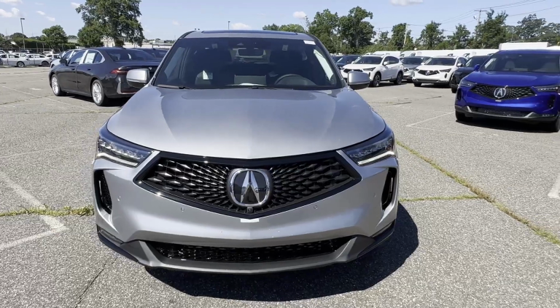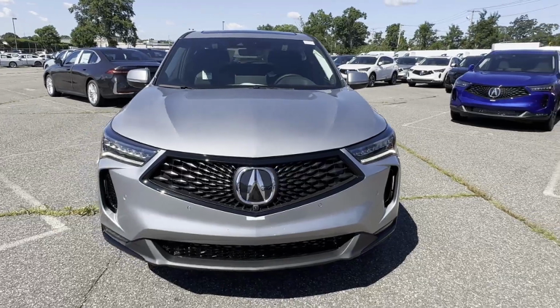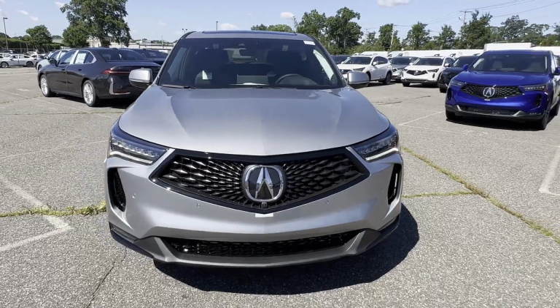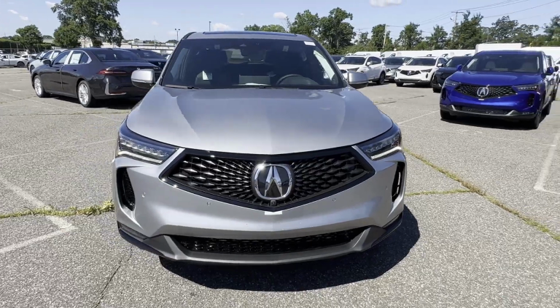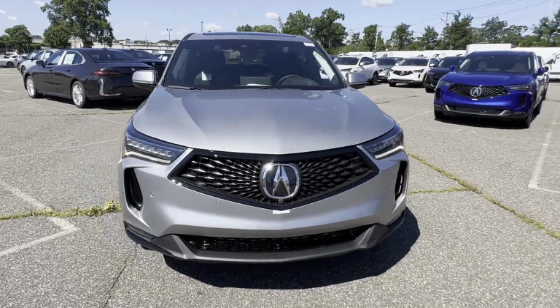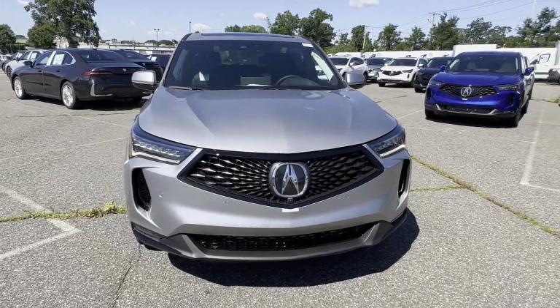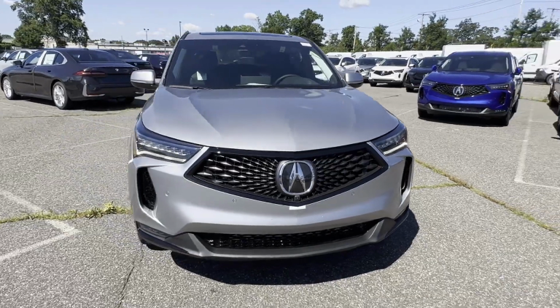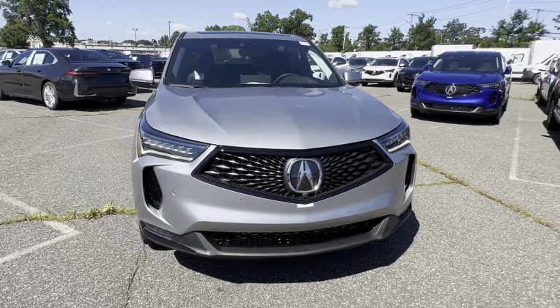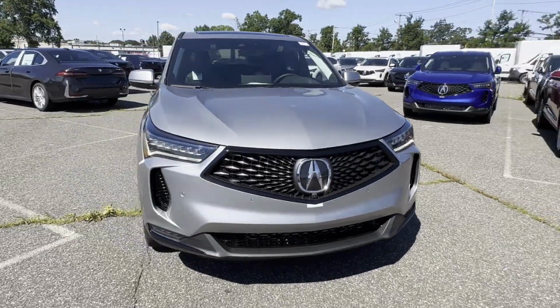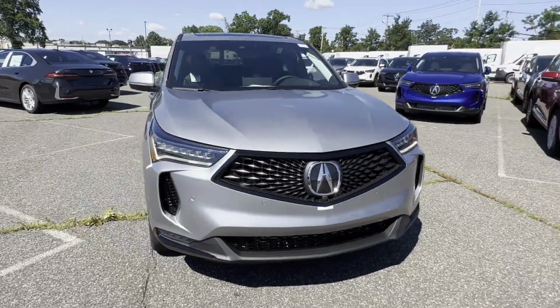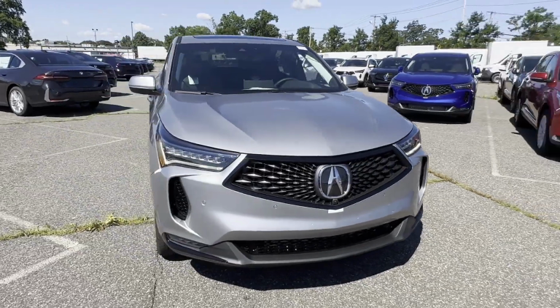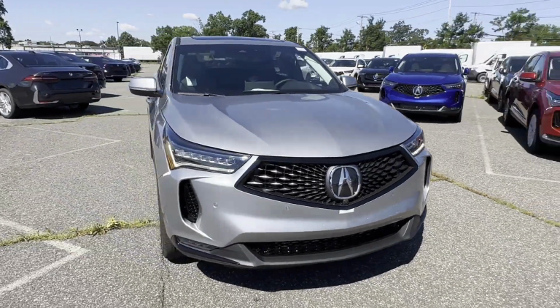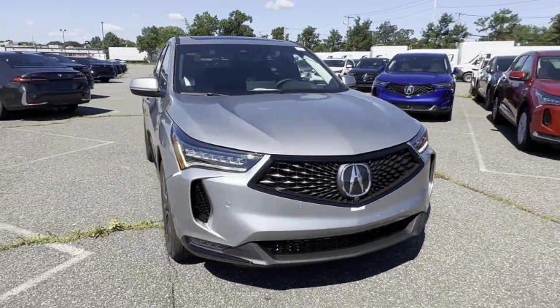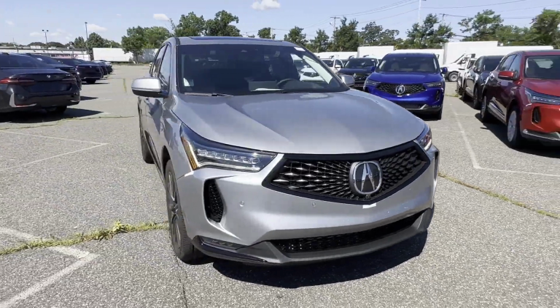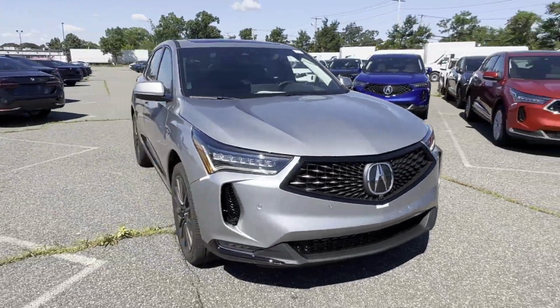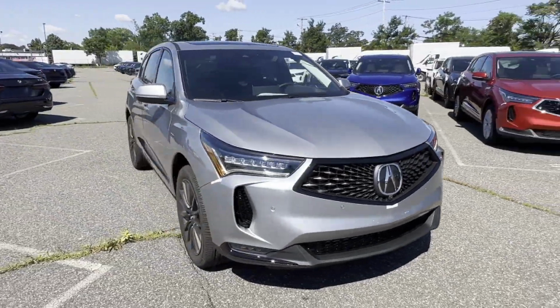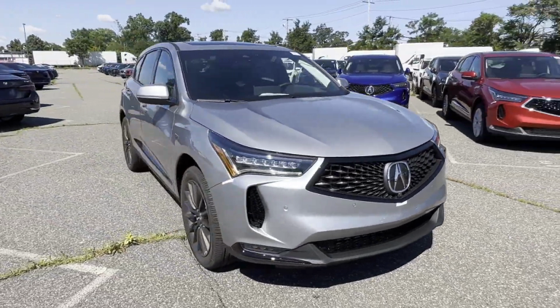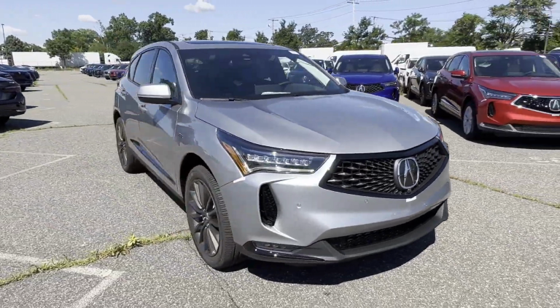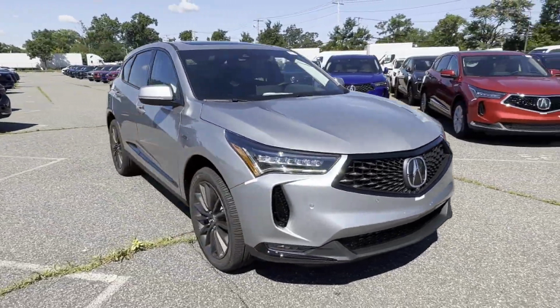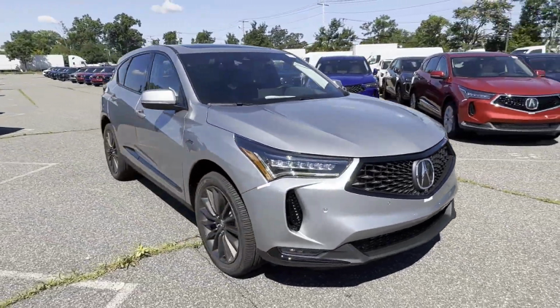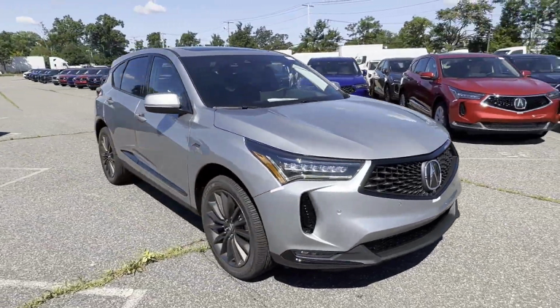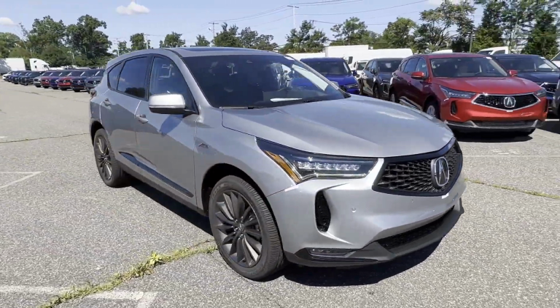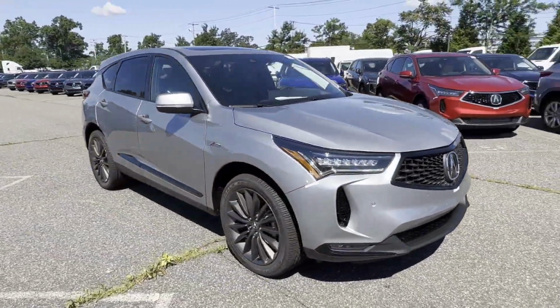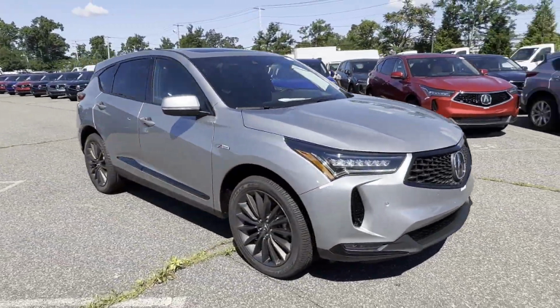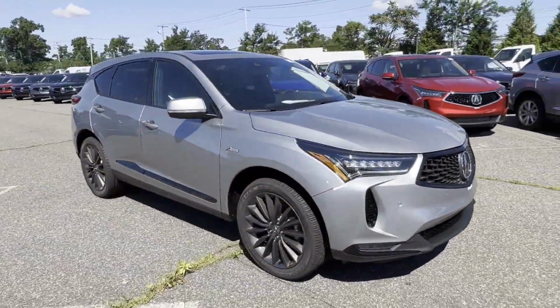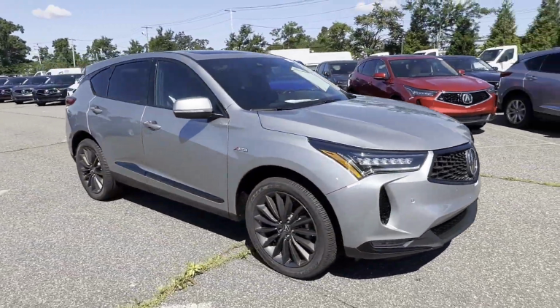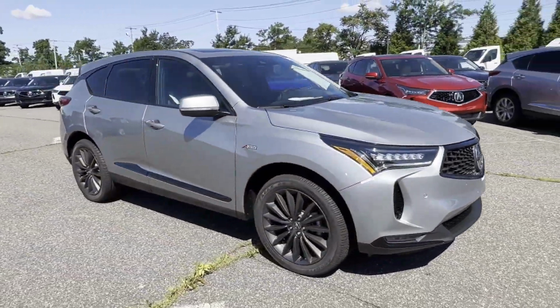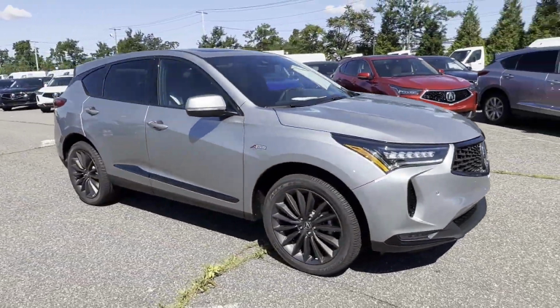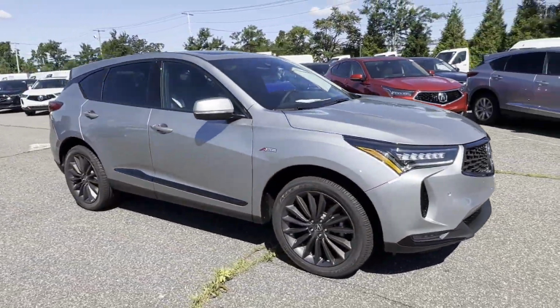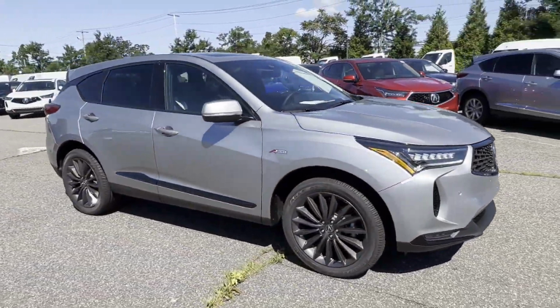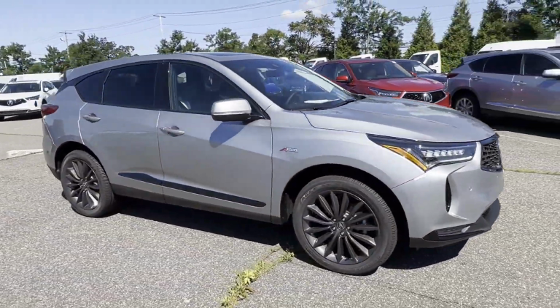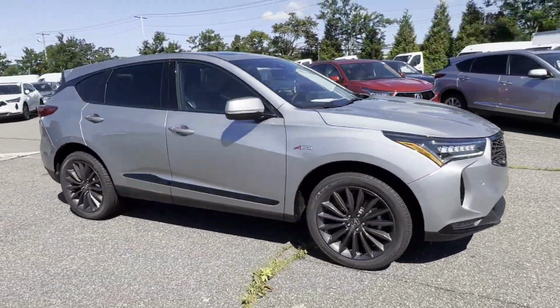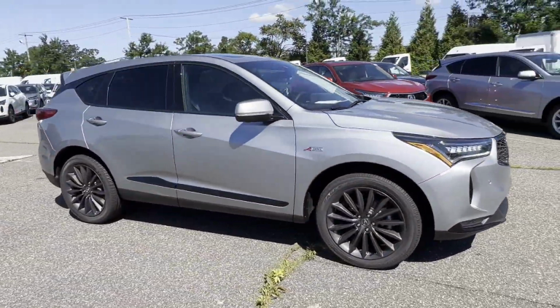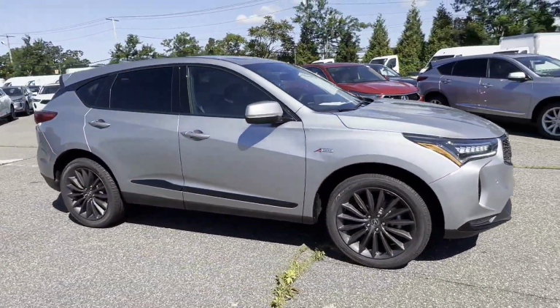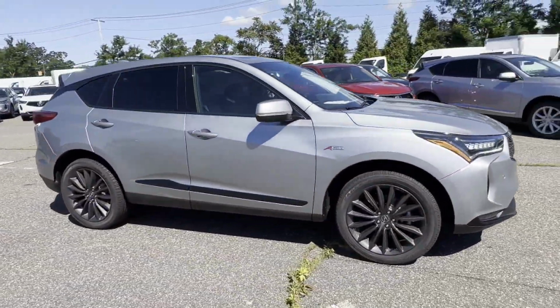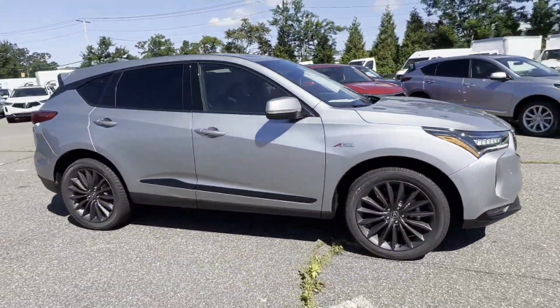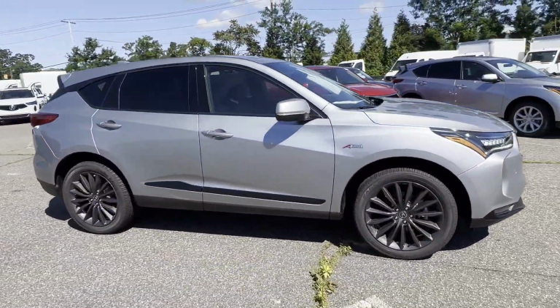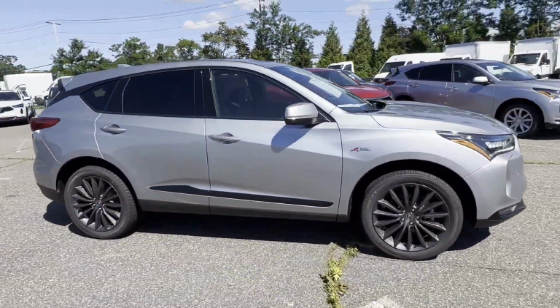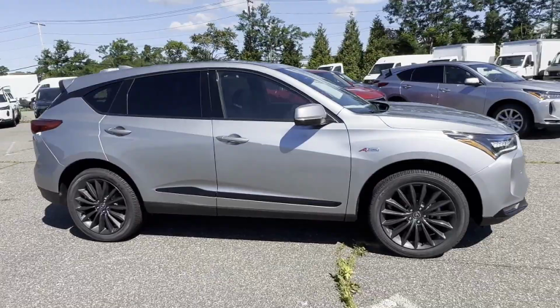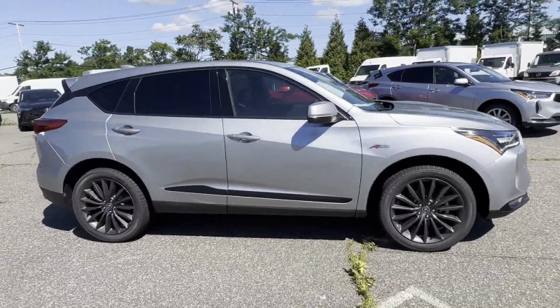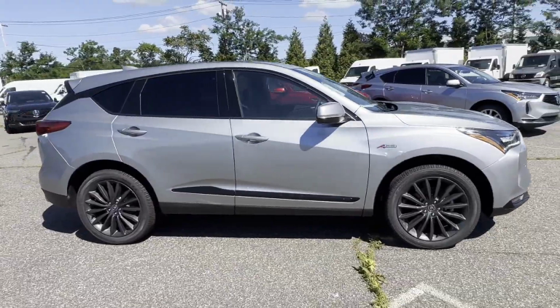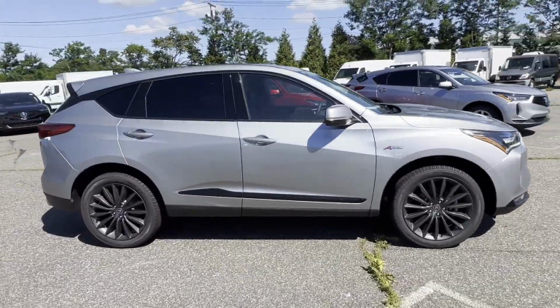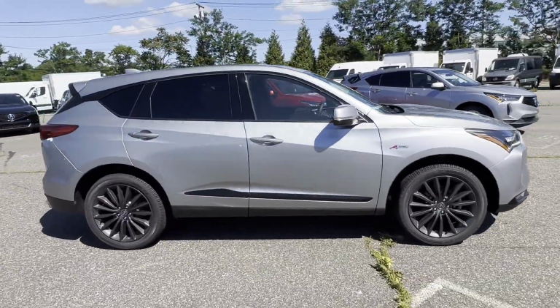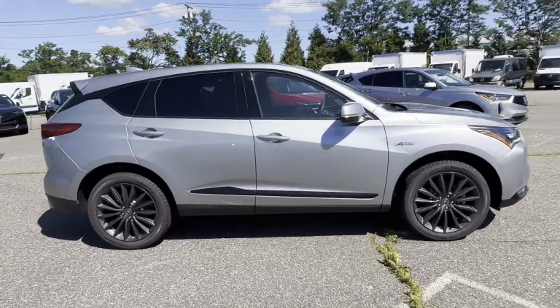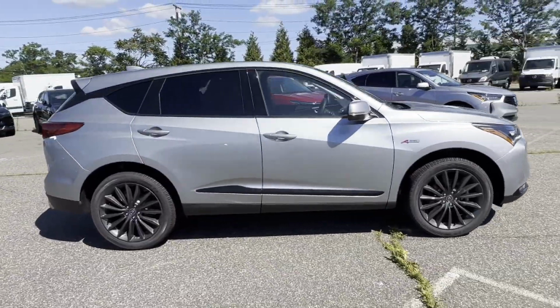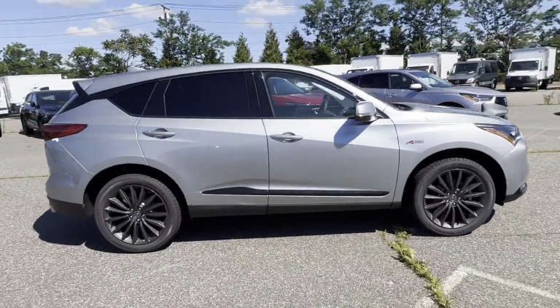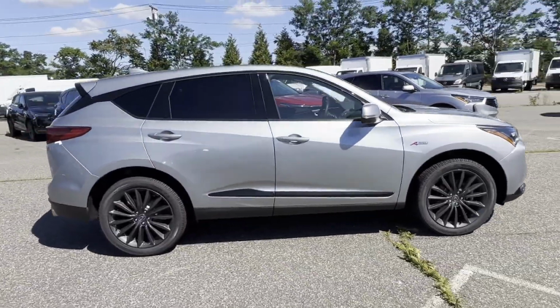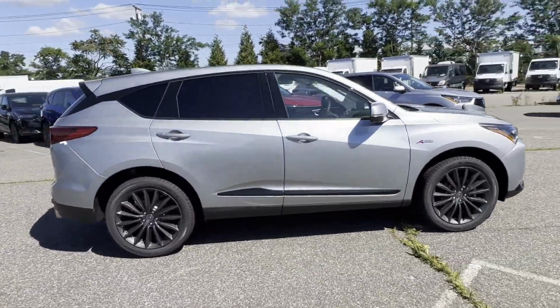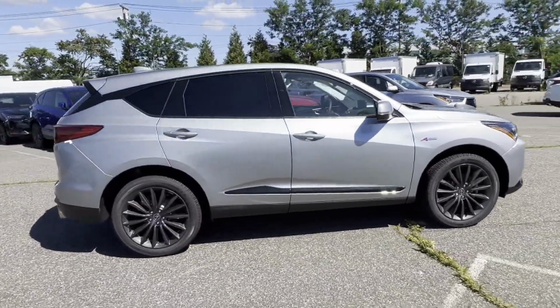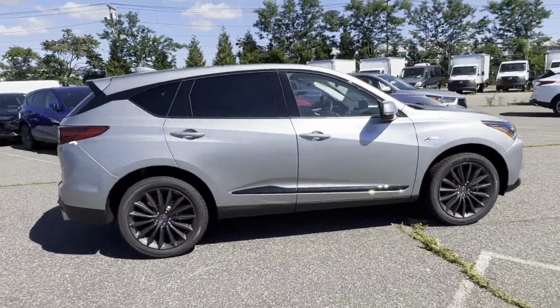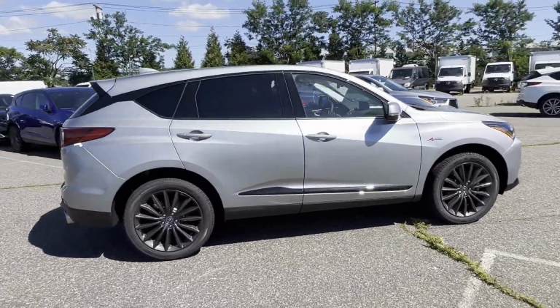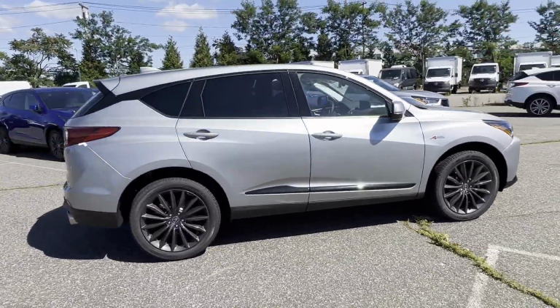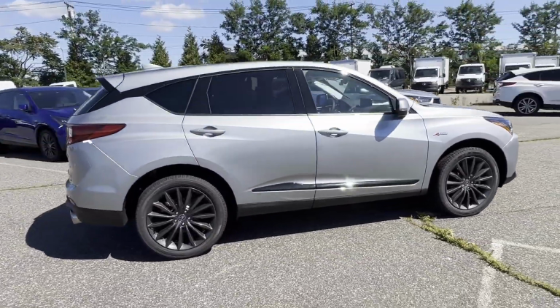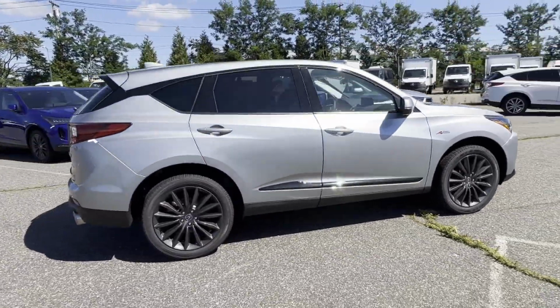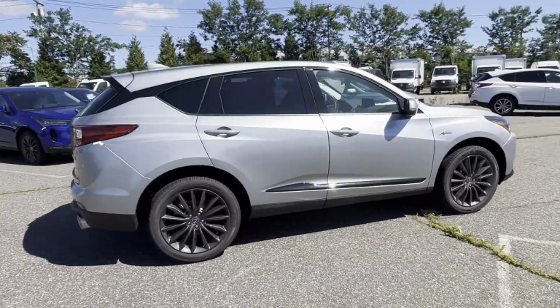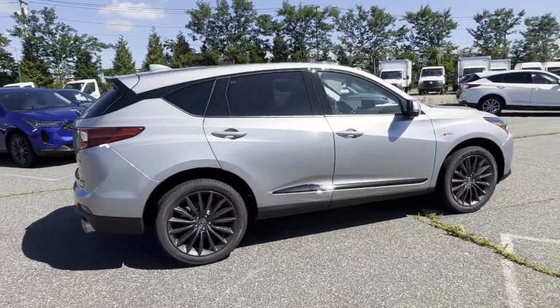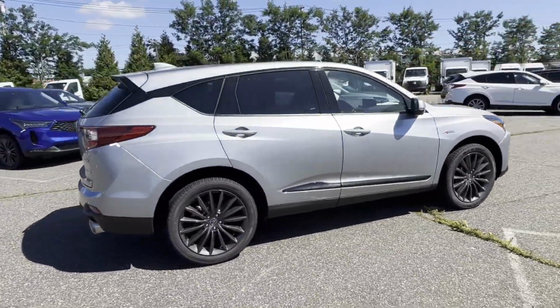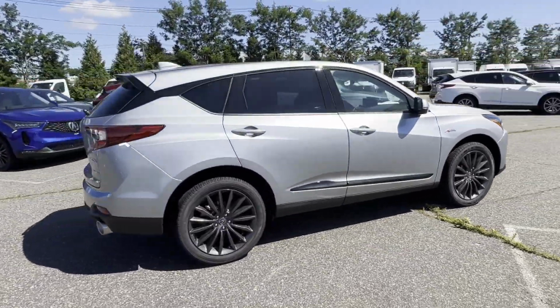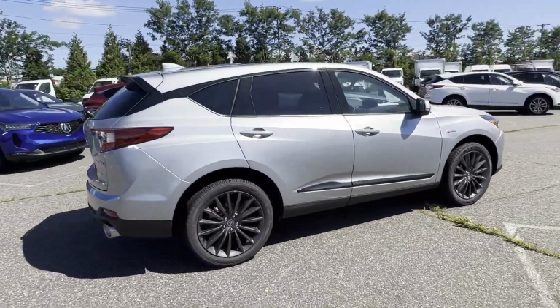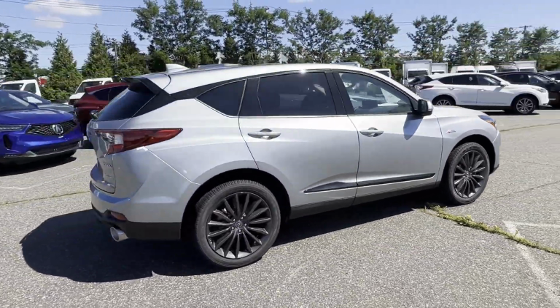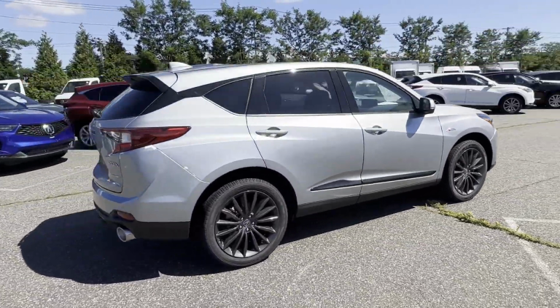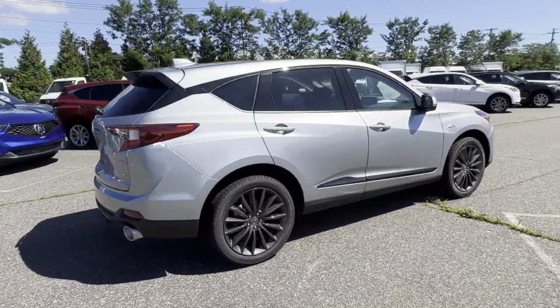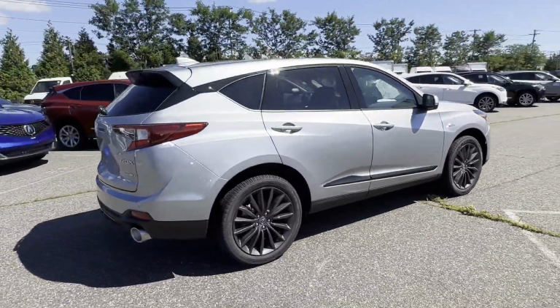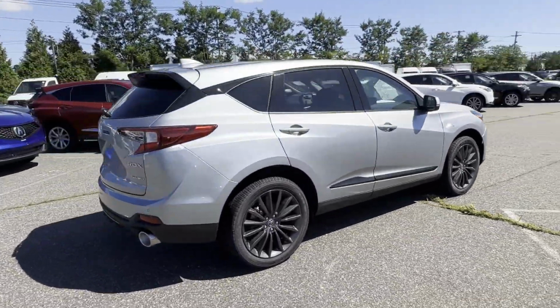2024 Acura RDX. This SUV offers space as well as power and performance.